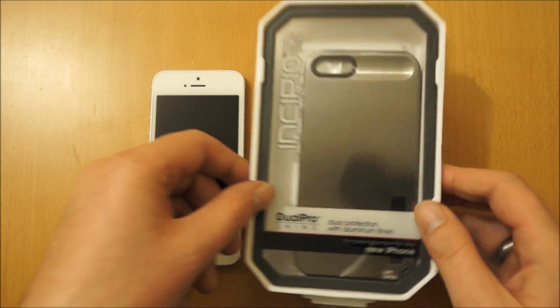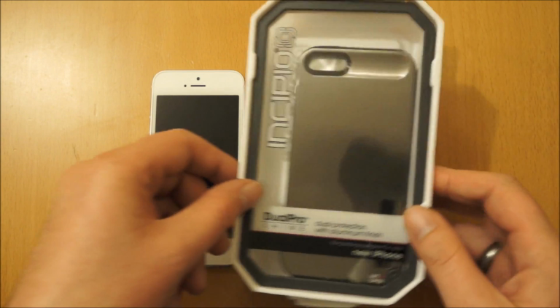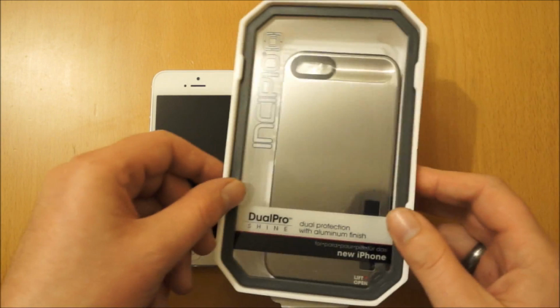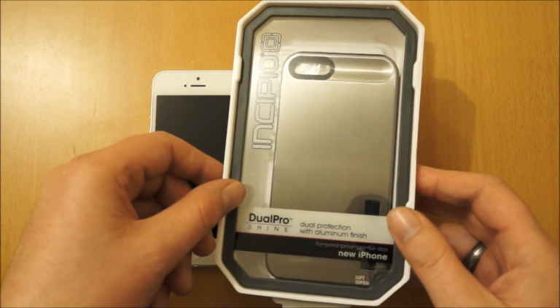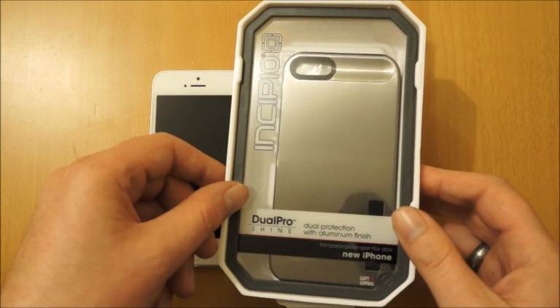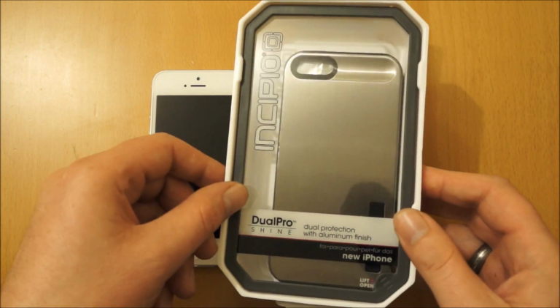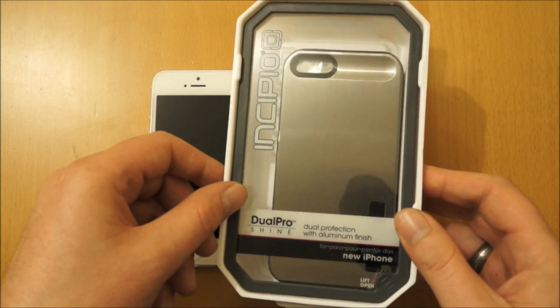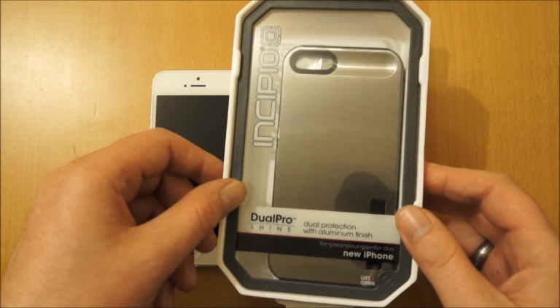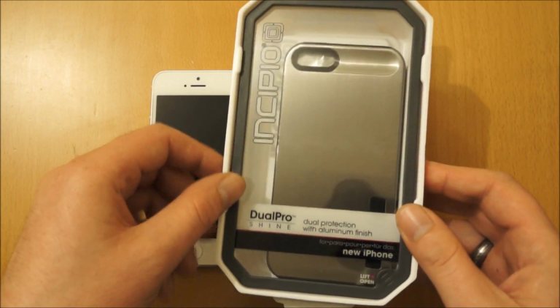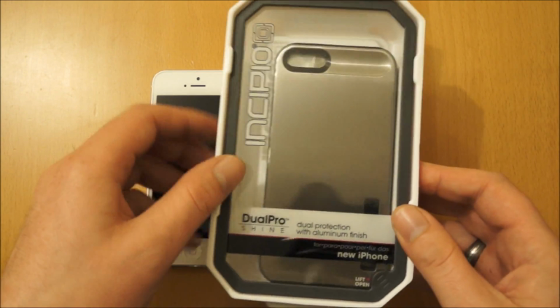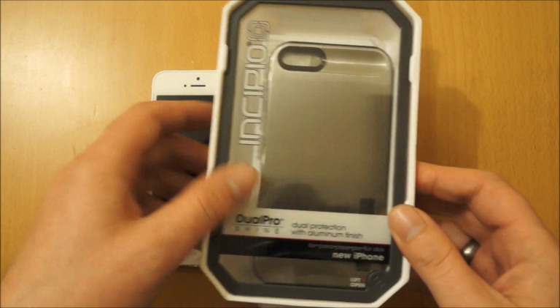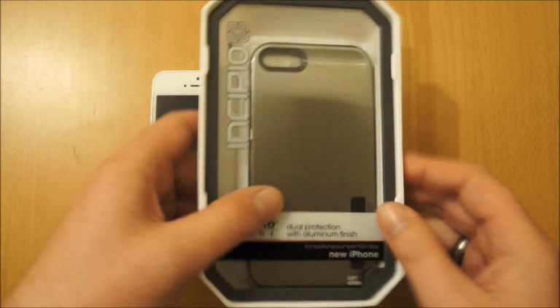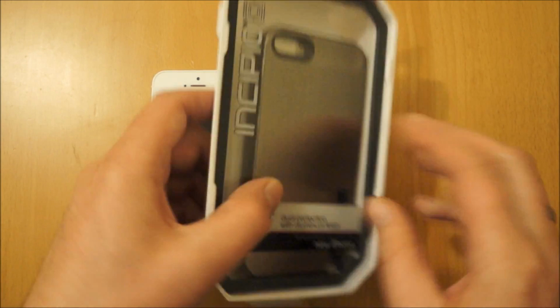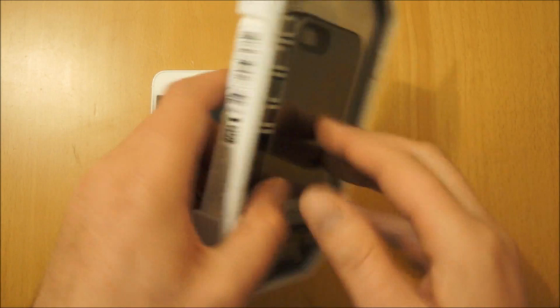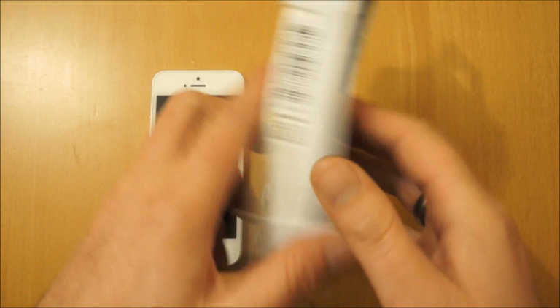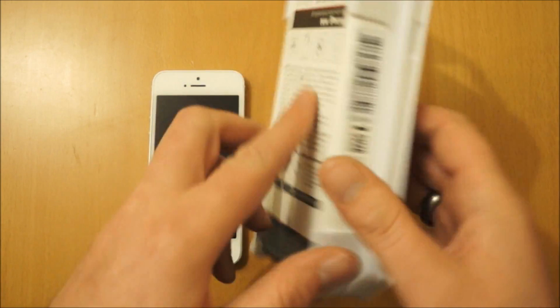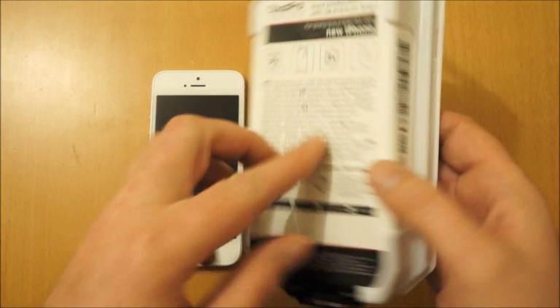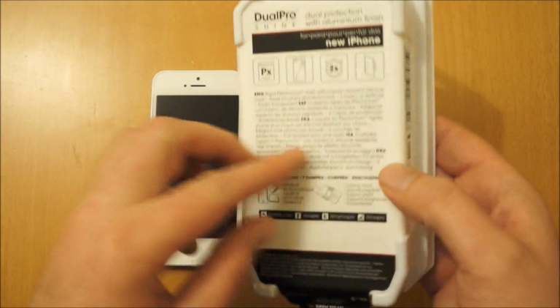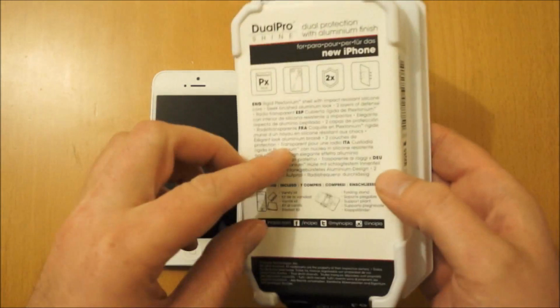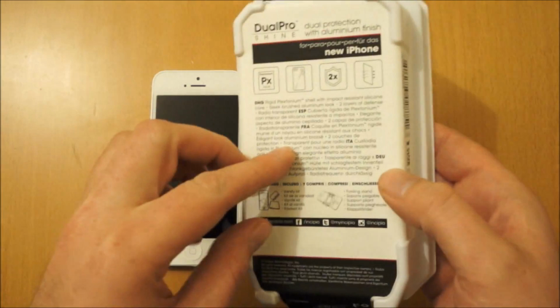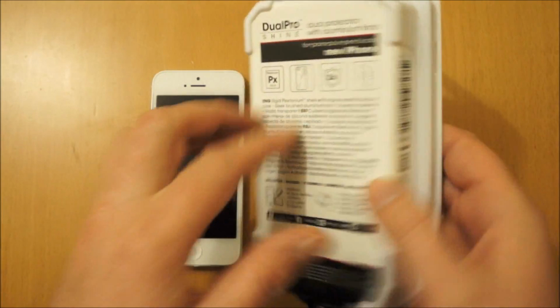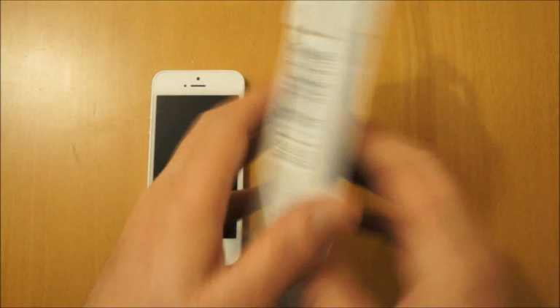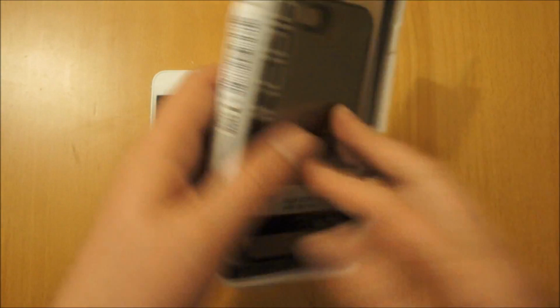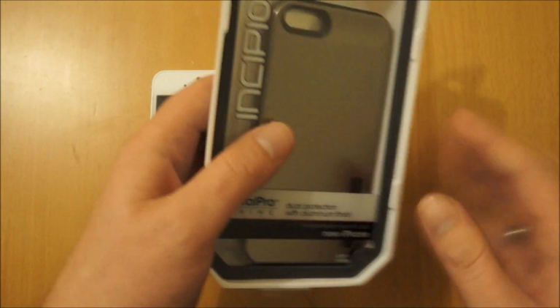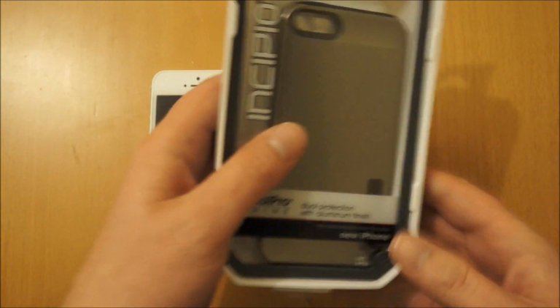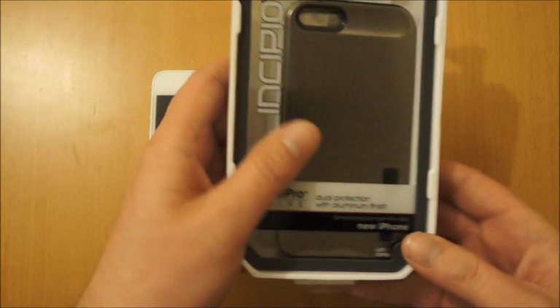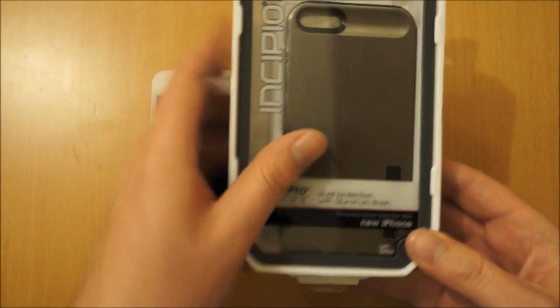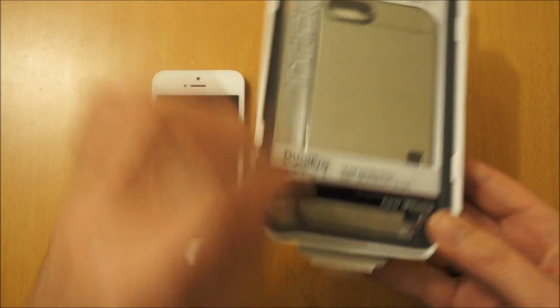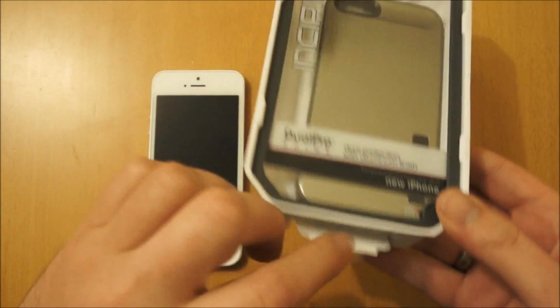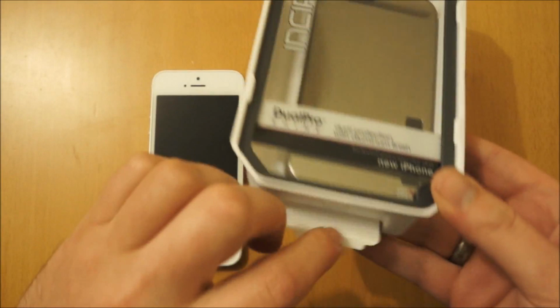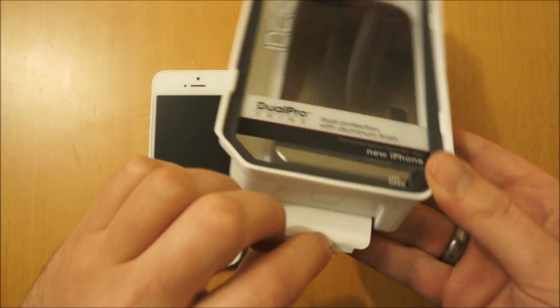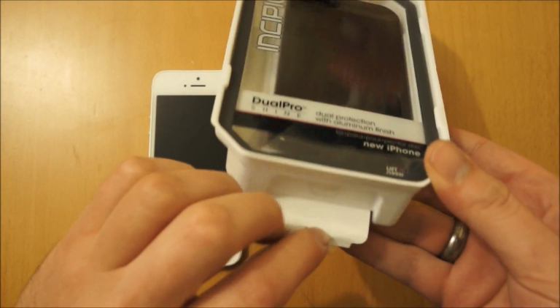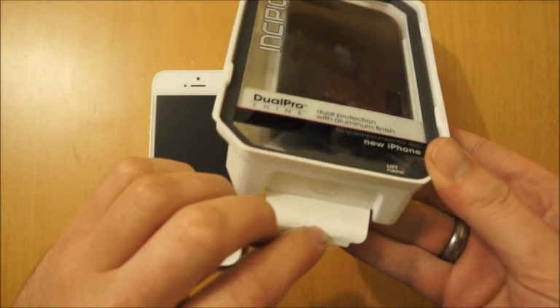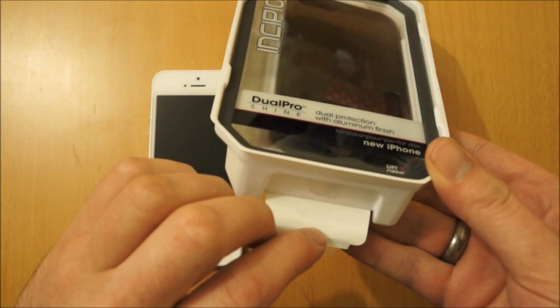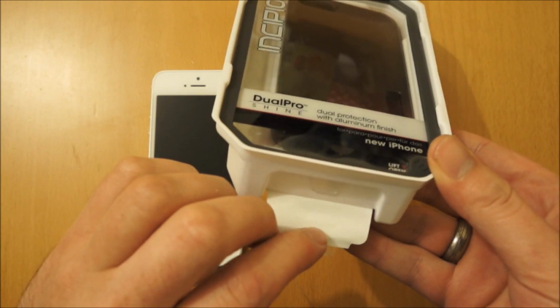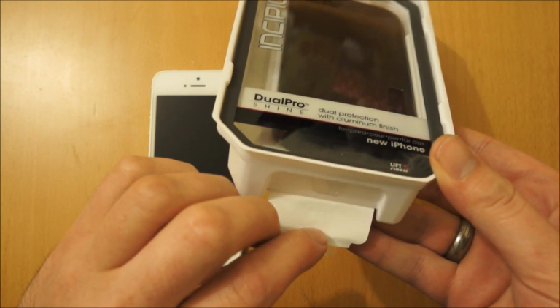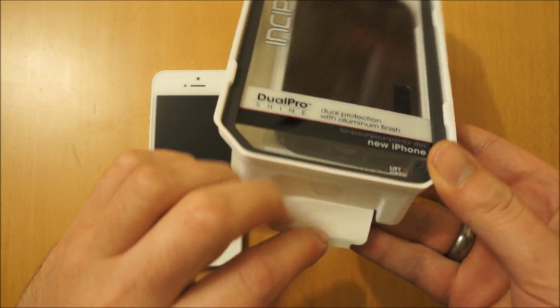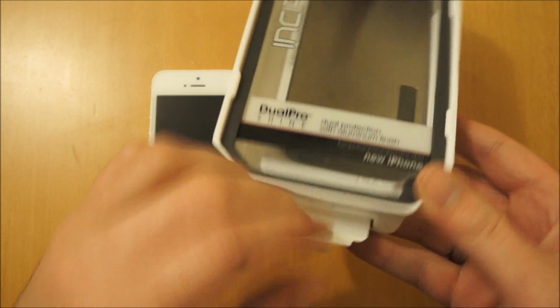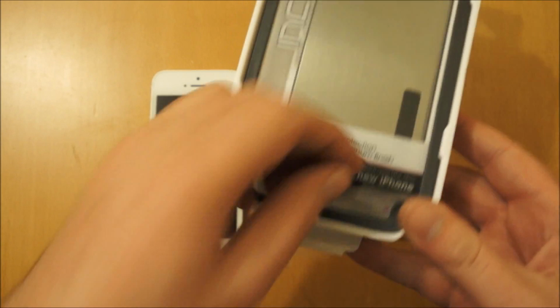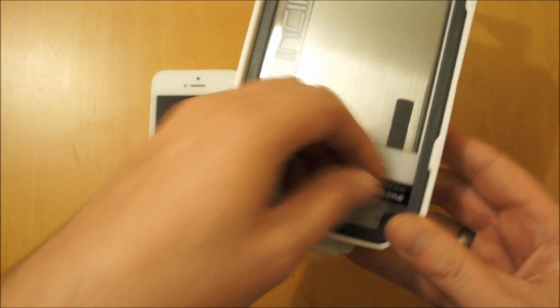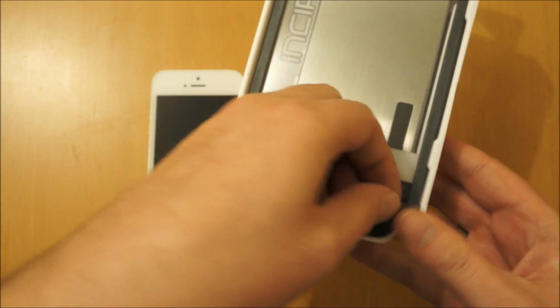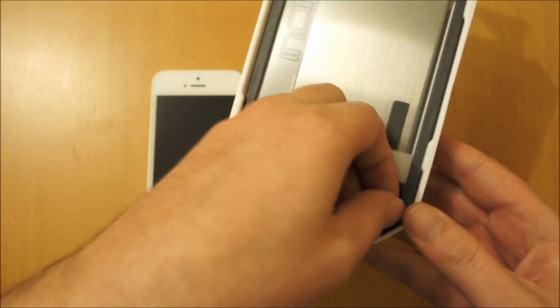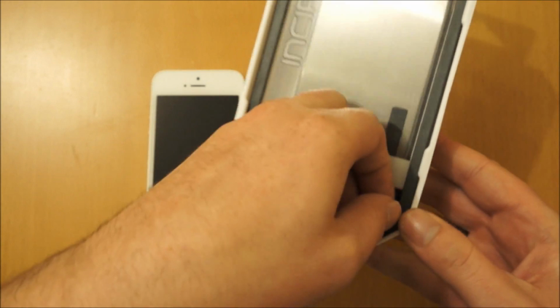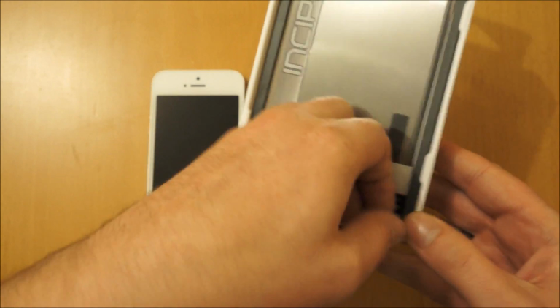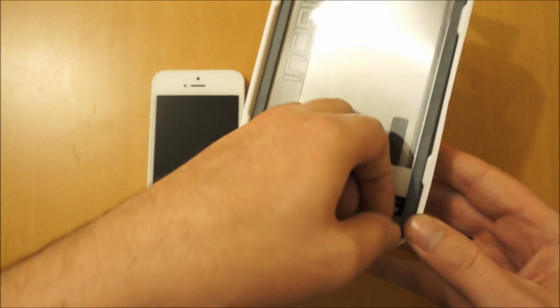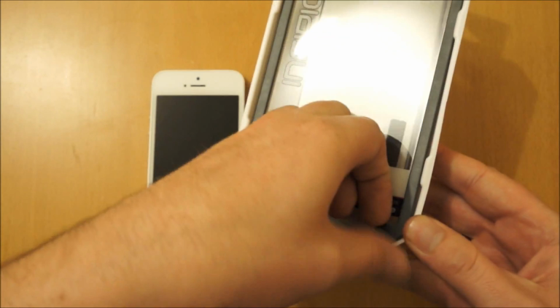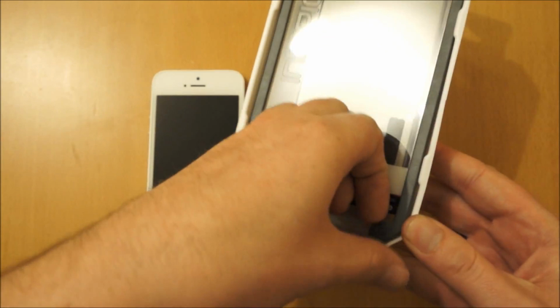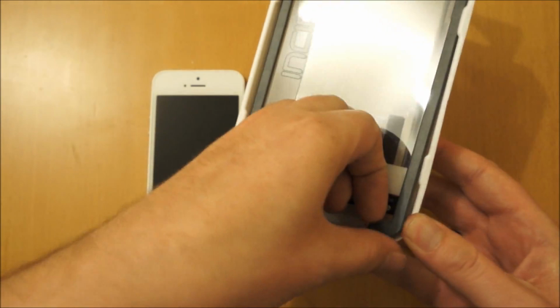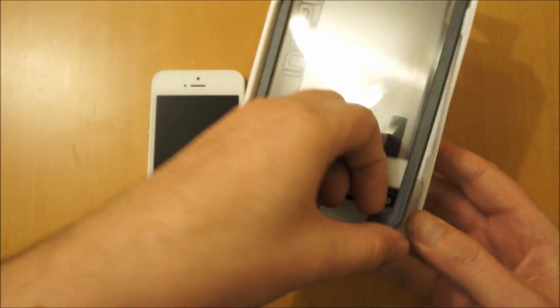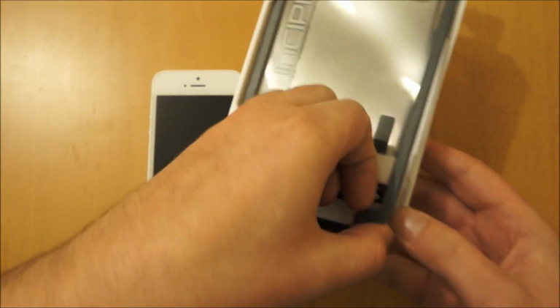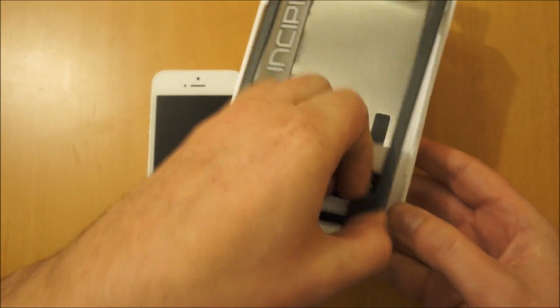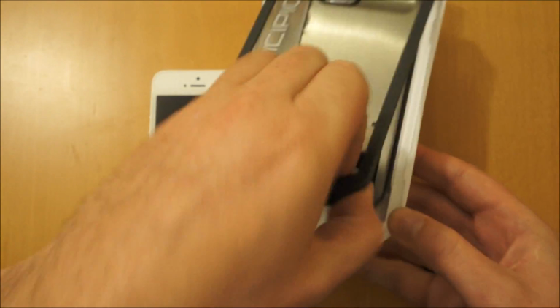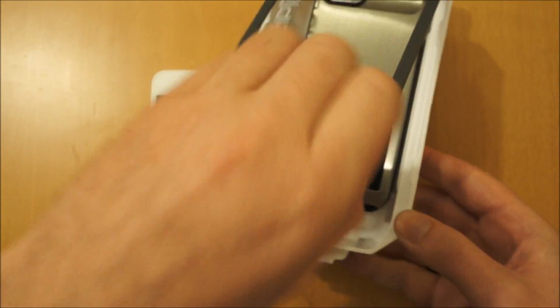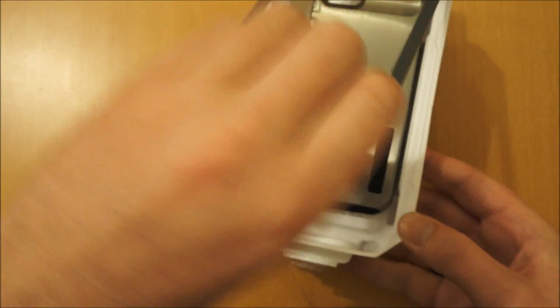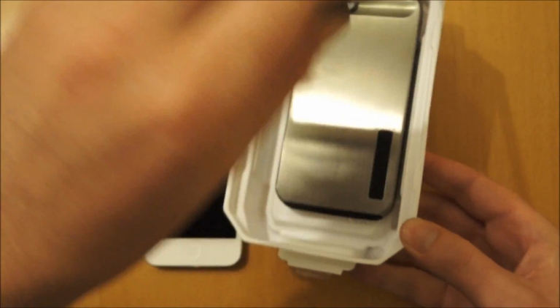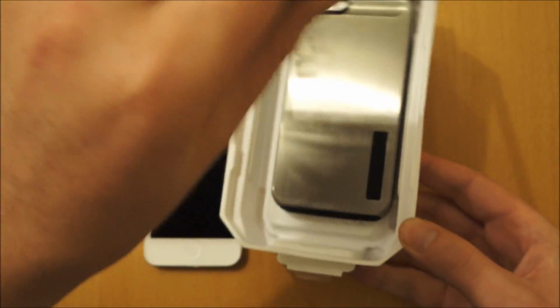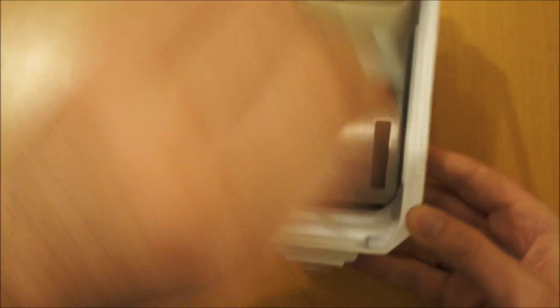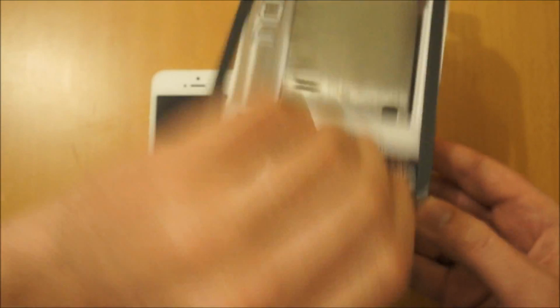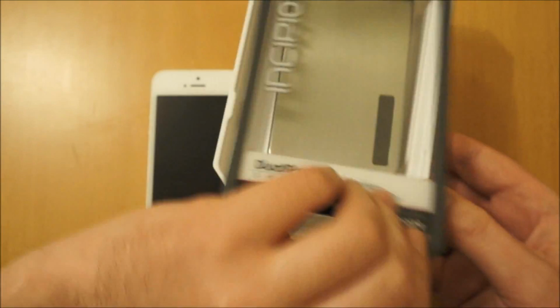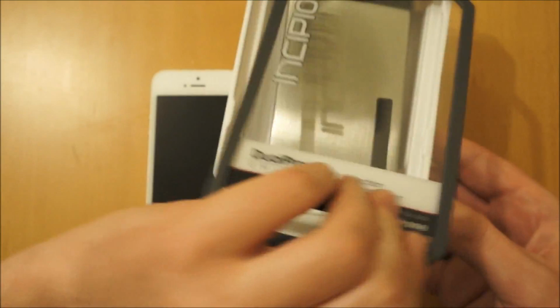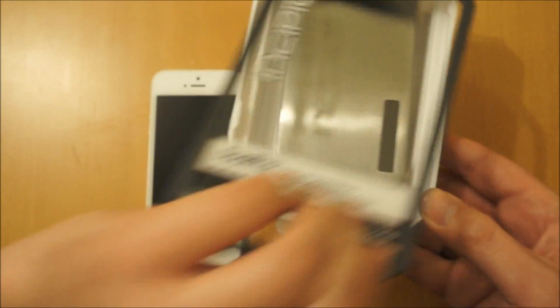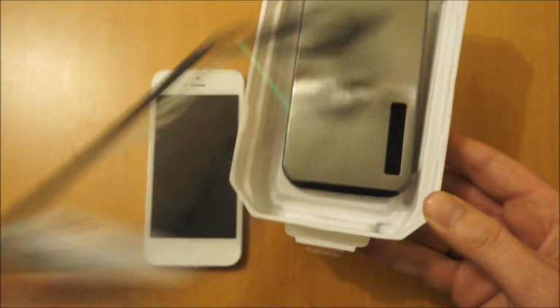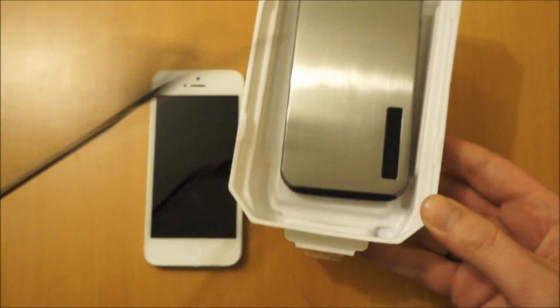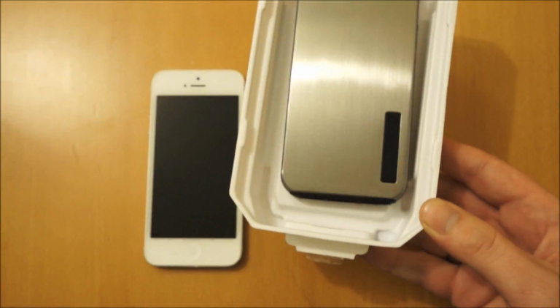It comes in the usual Incipio packaging. What you do is you just take this bit back here and then the case, the front pops off like that.